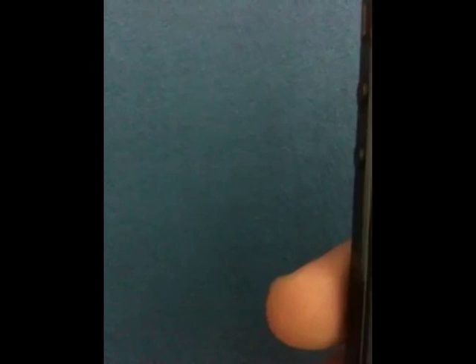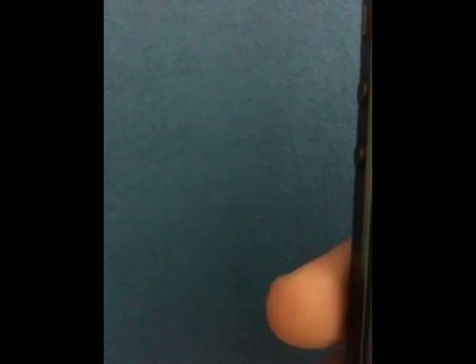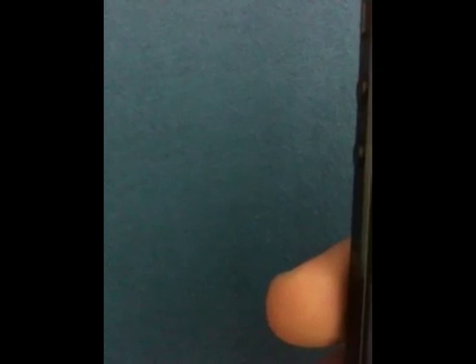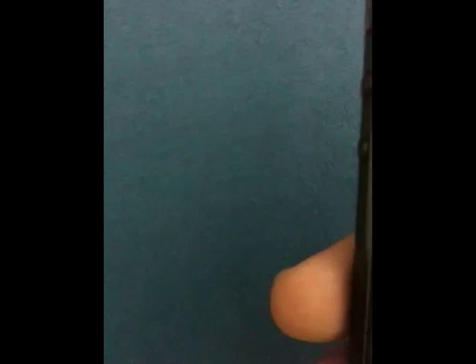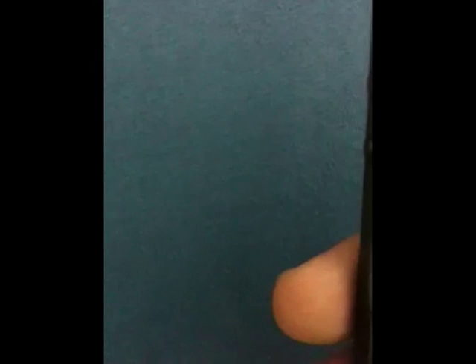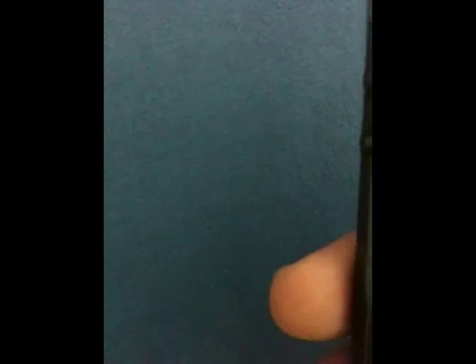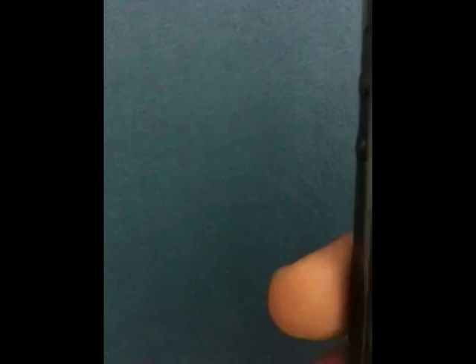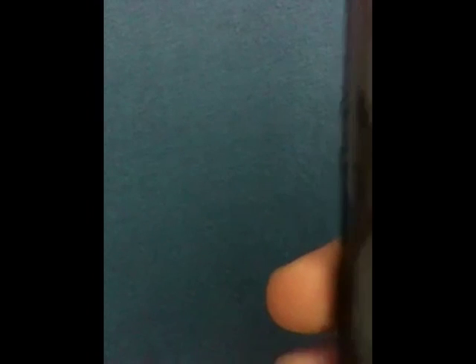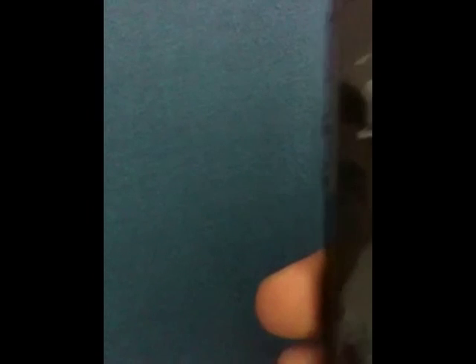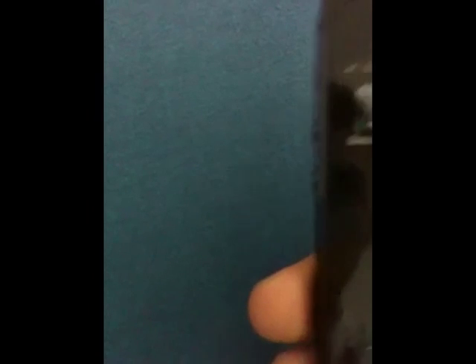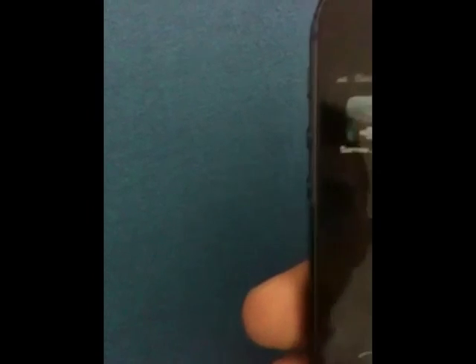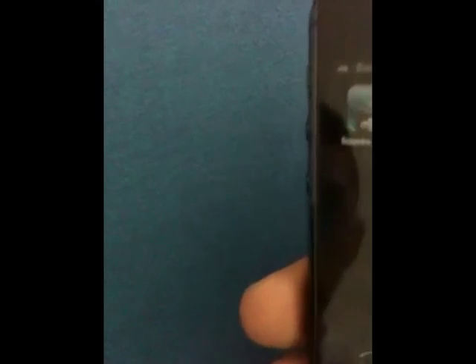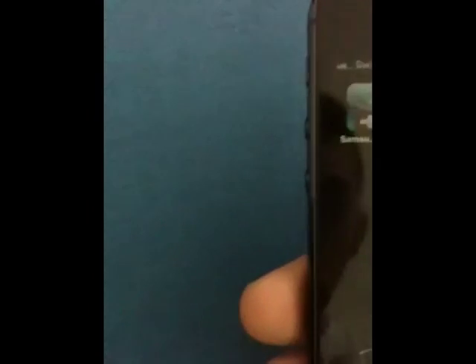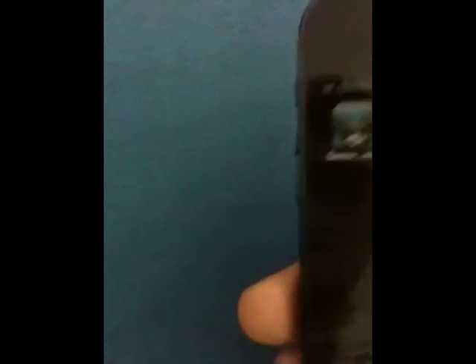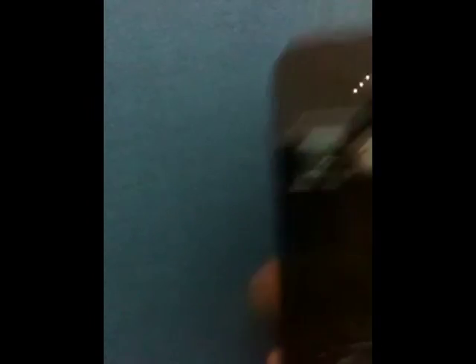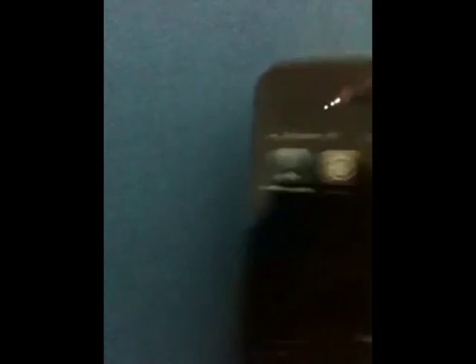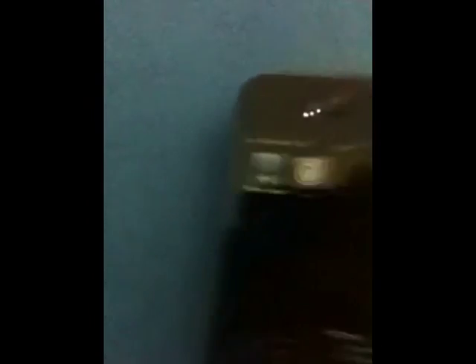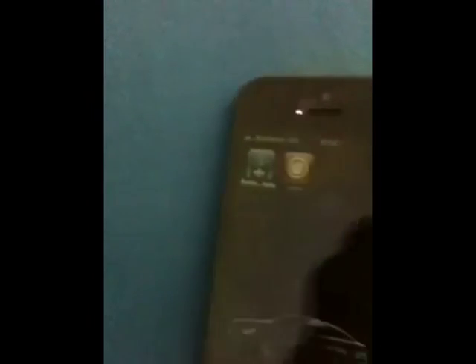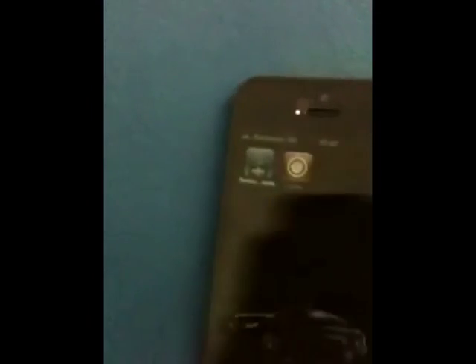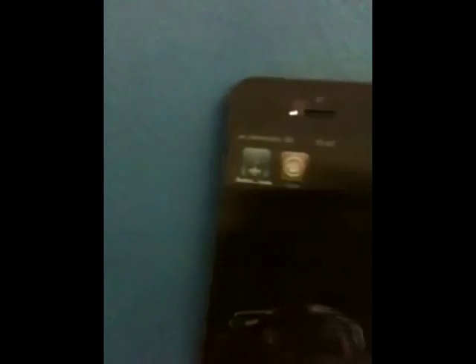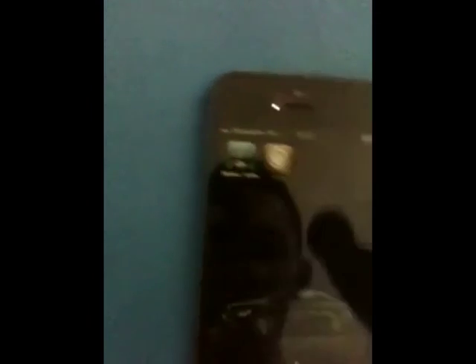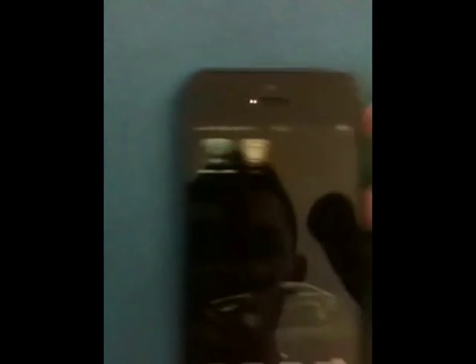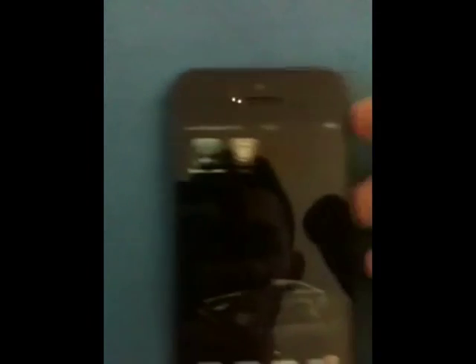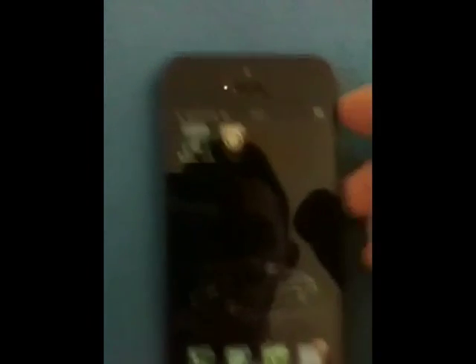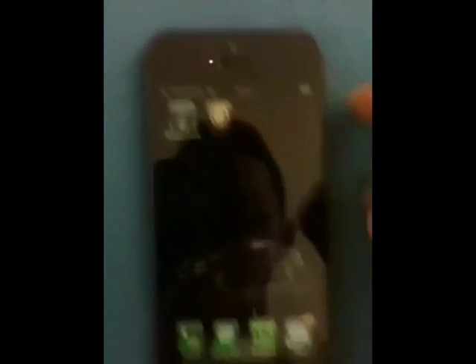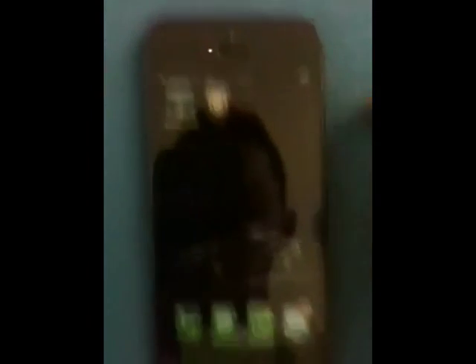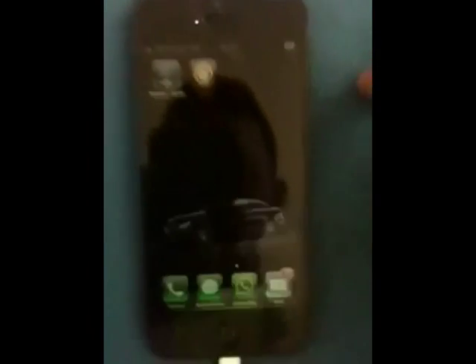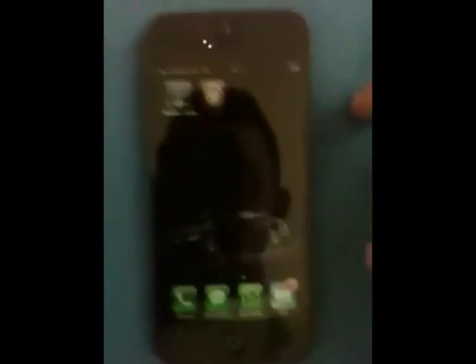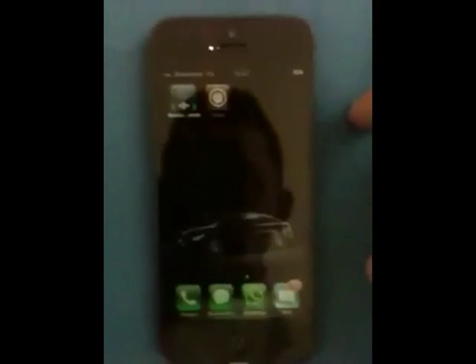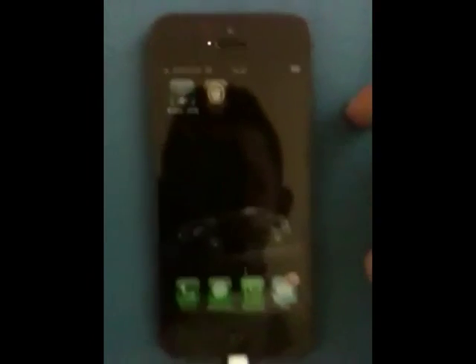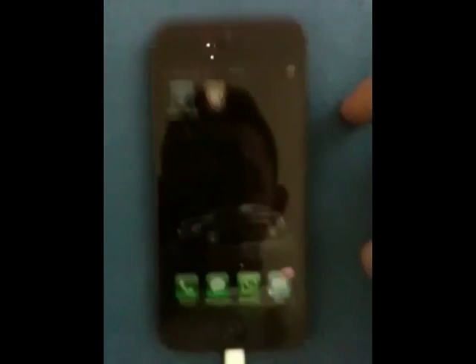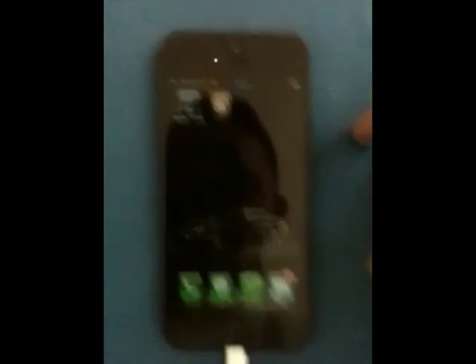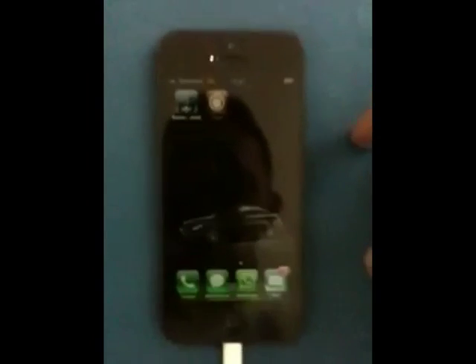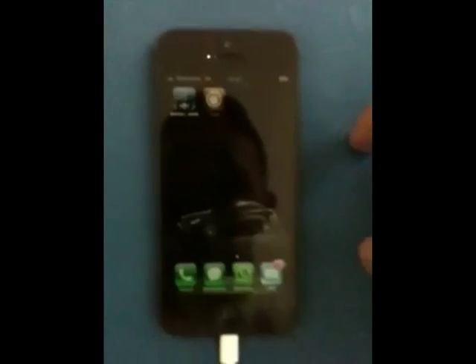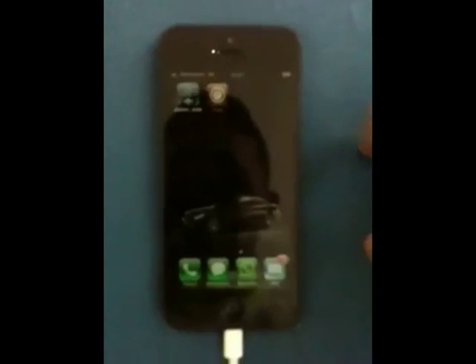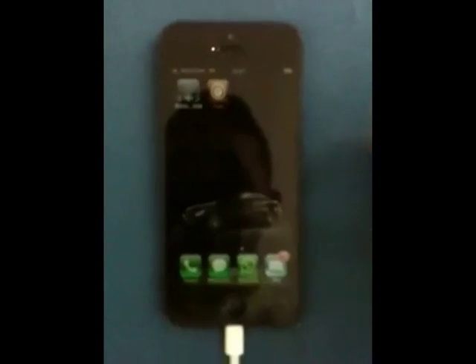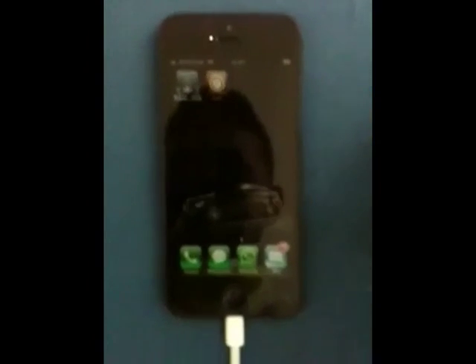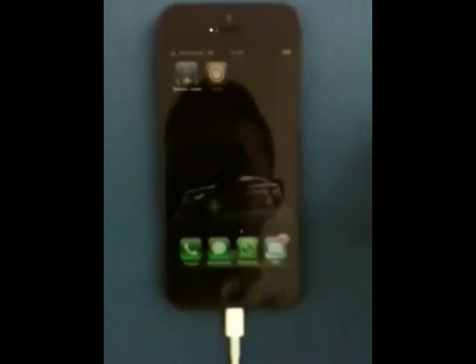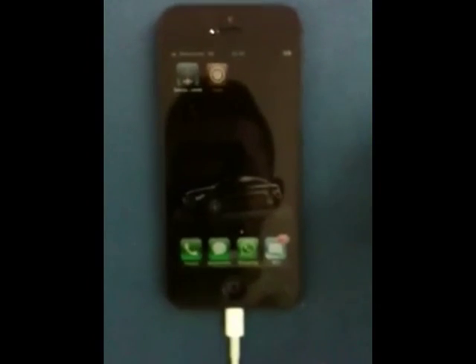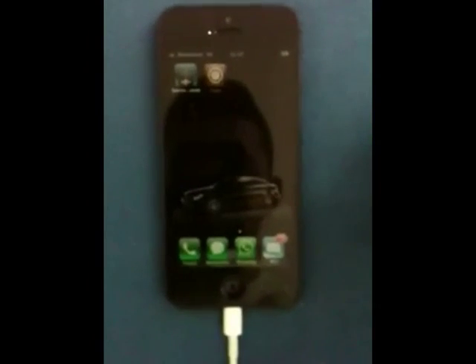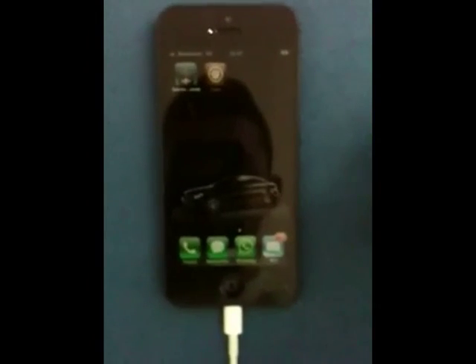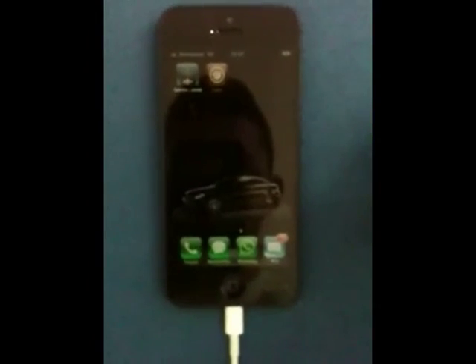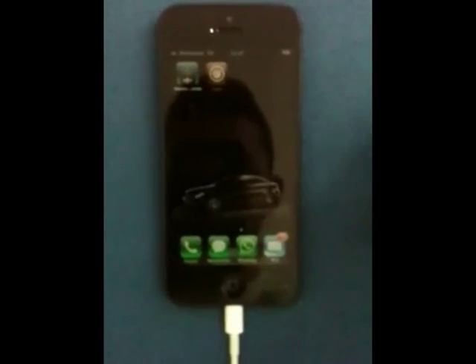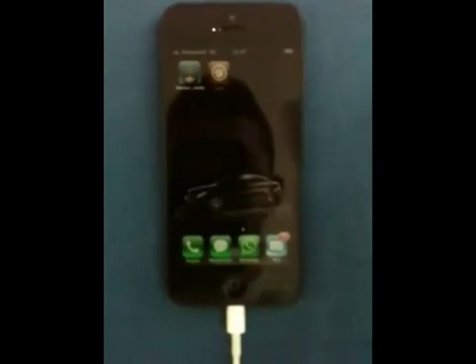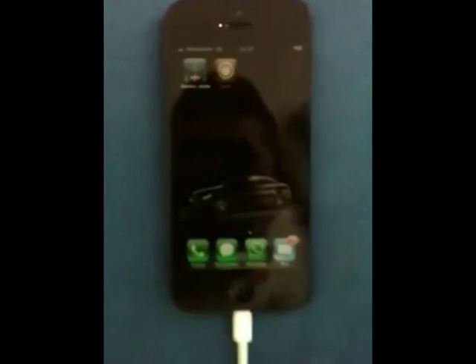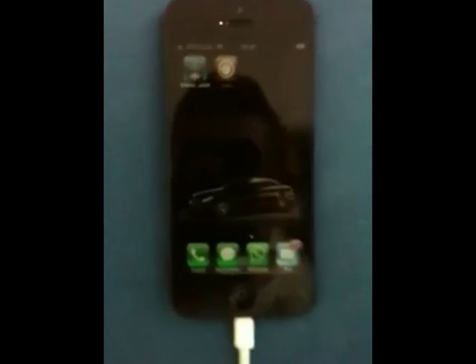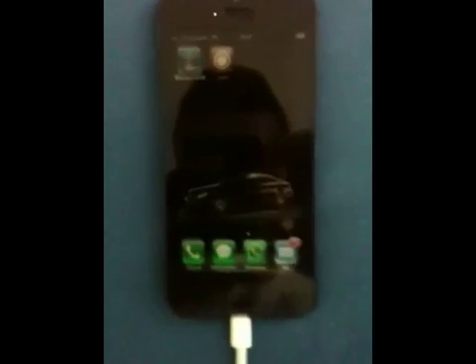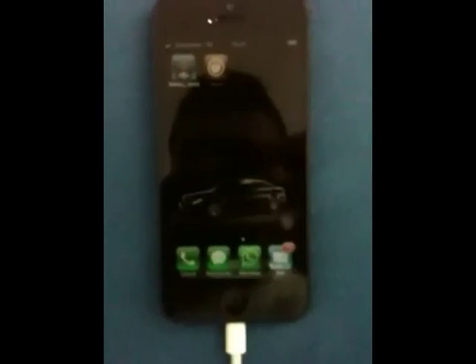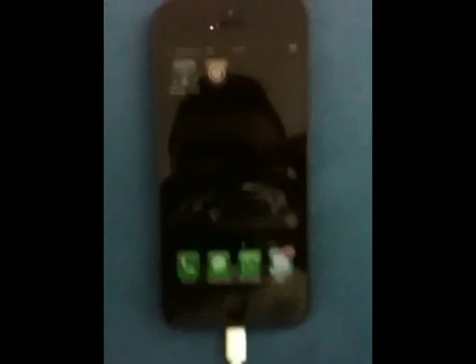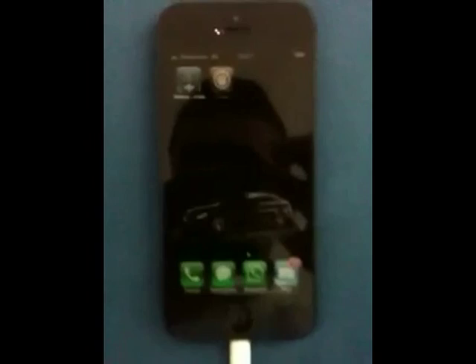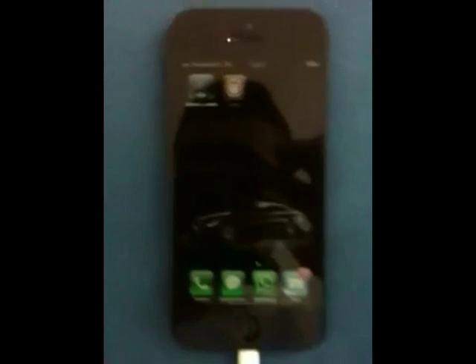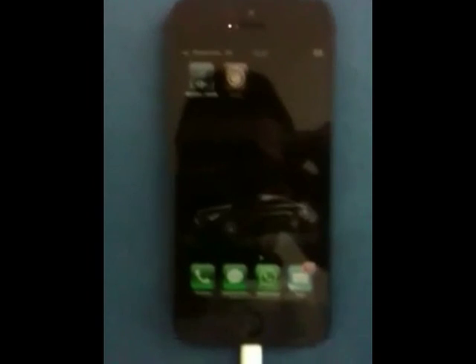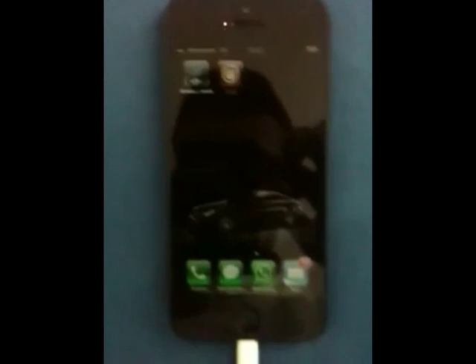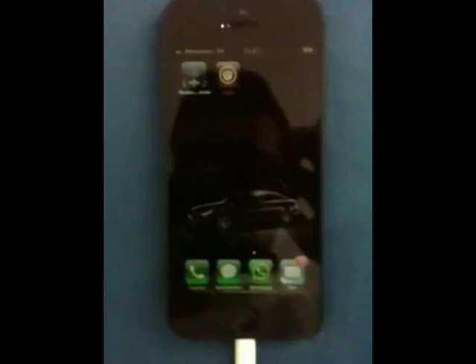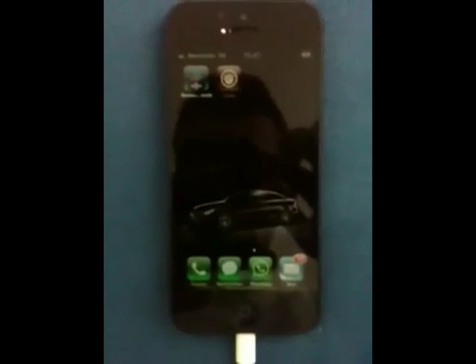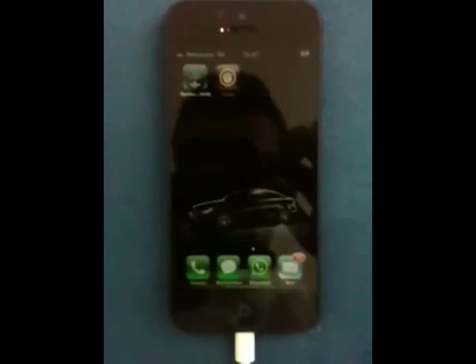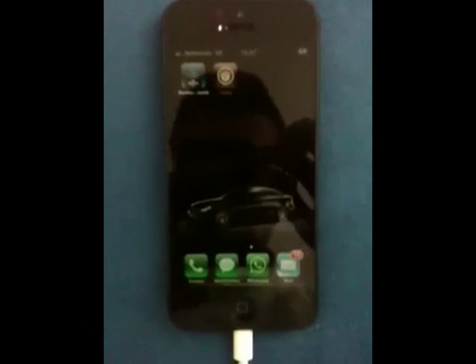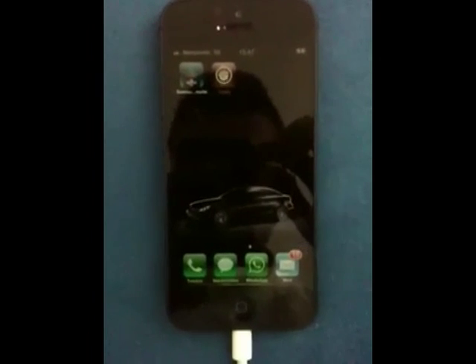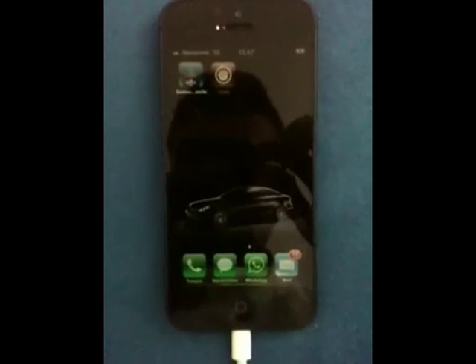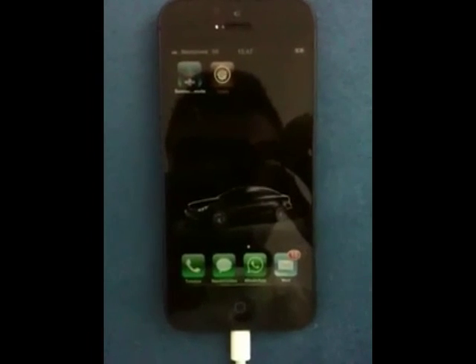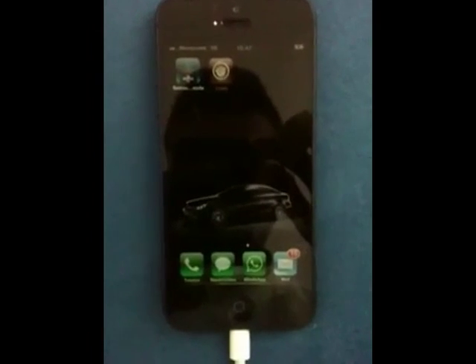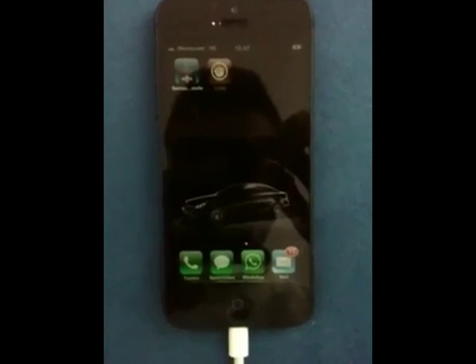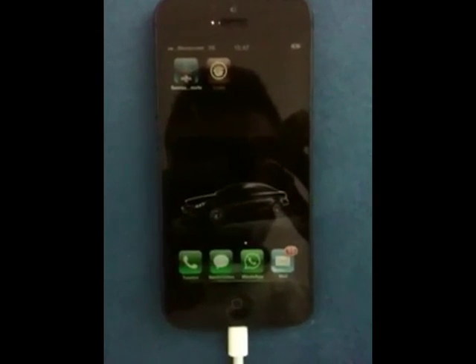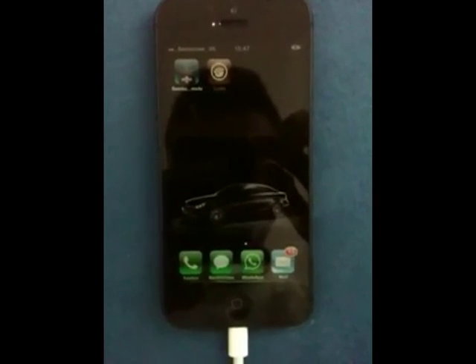What's up everybody? We finally did it. We got the iPhone 5 iOS 6 jailbreak. This is untethered.